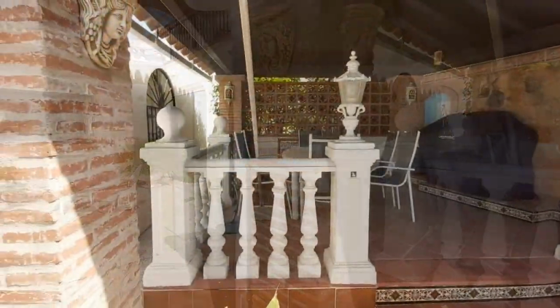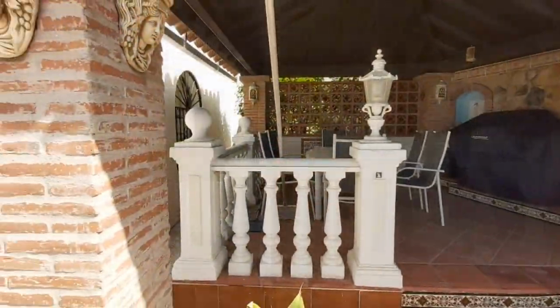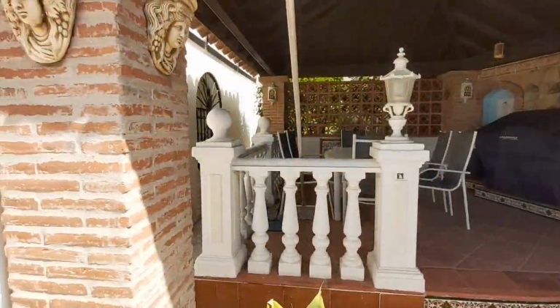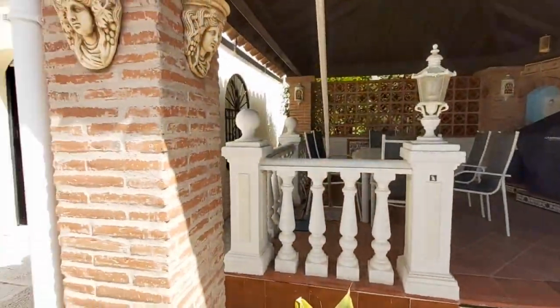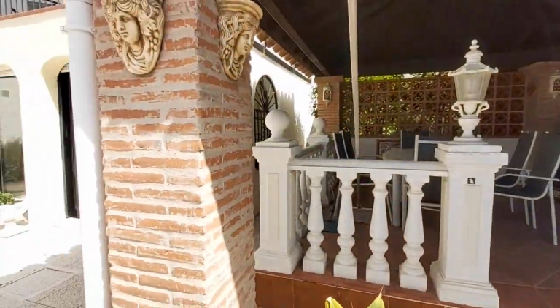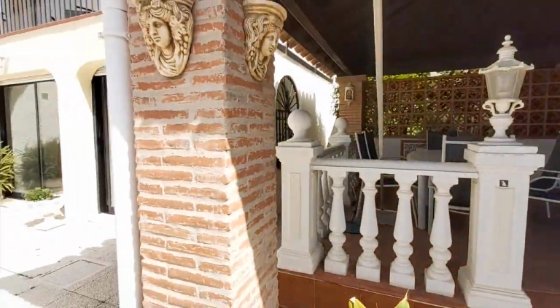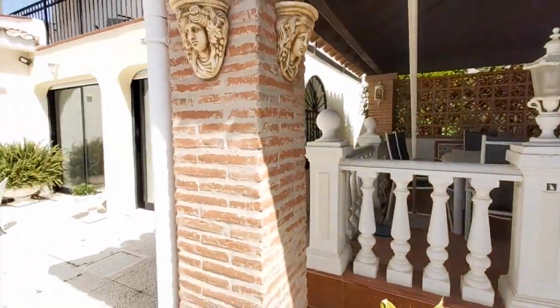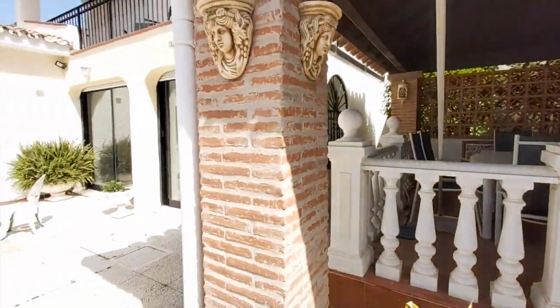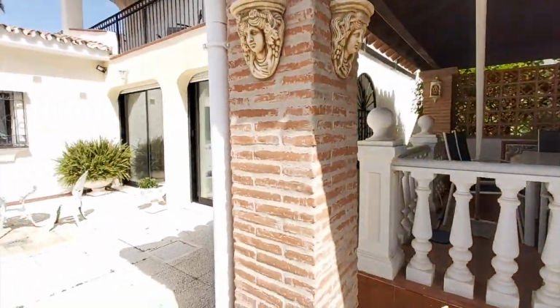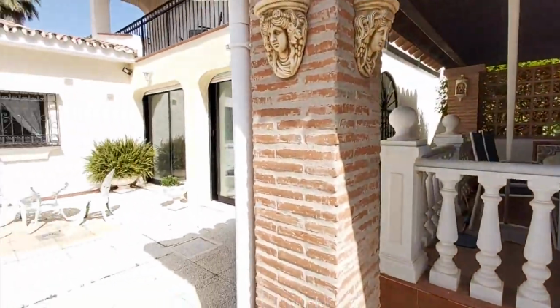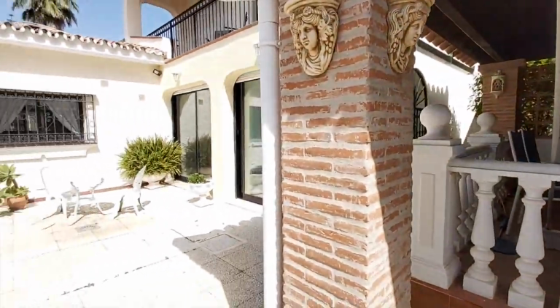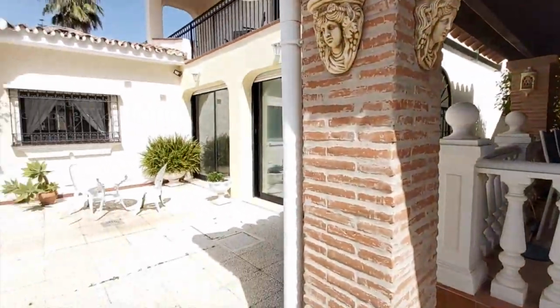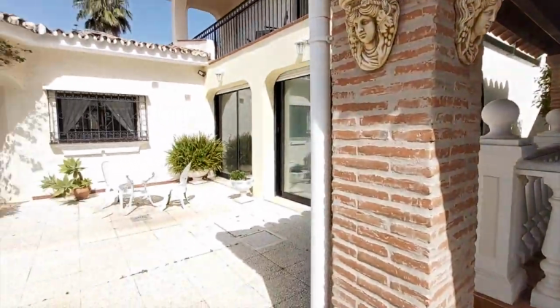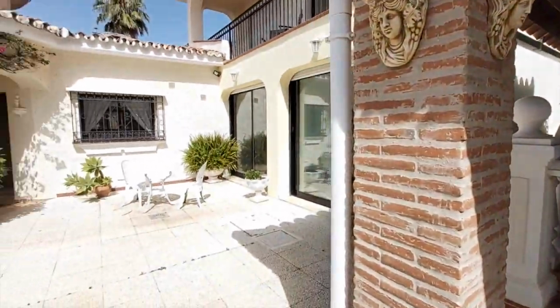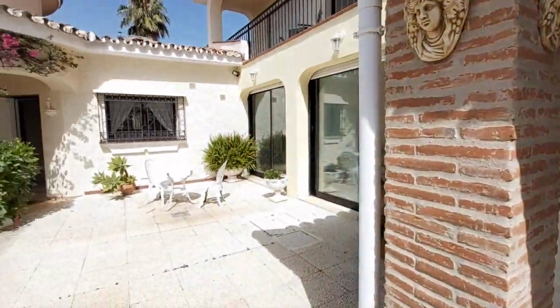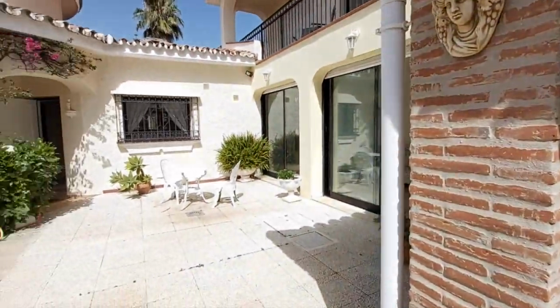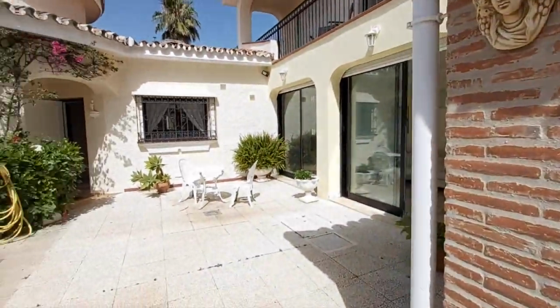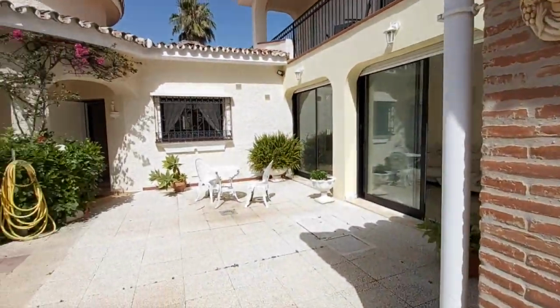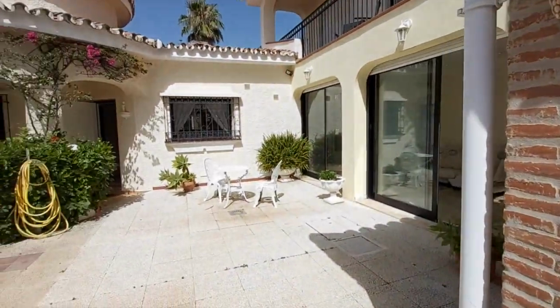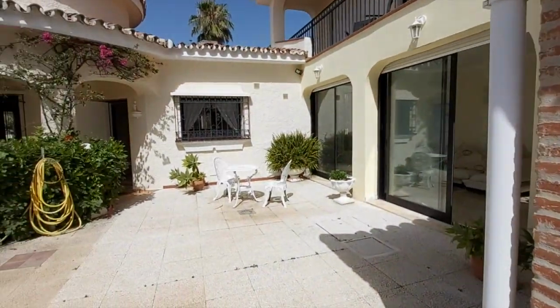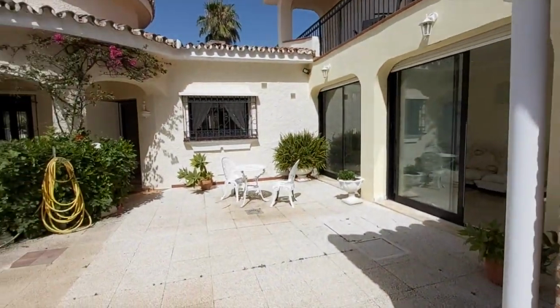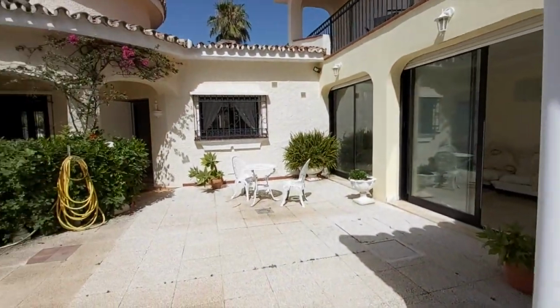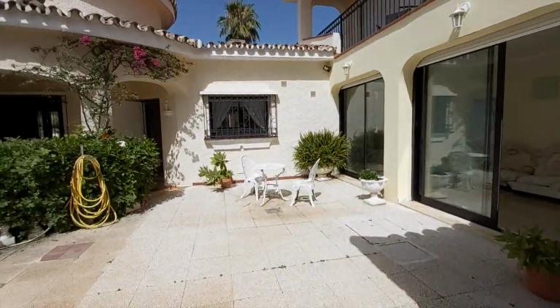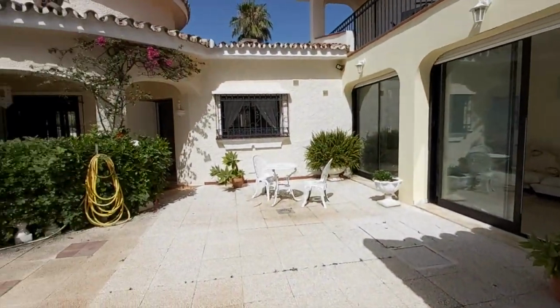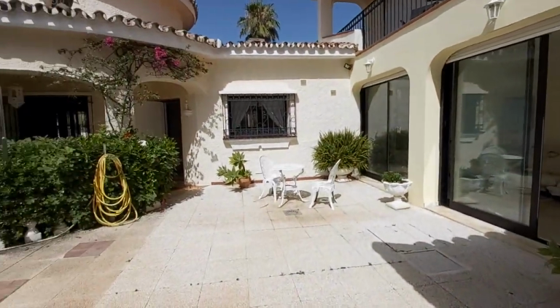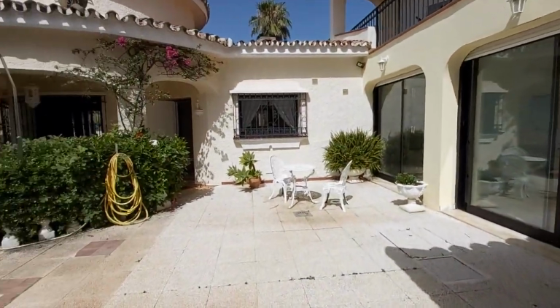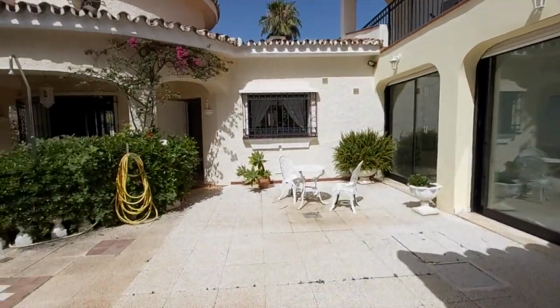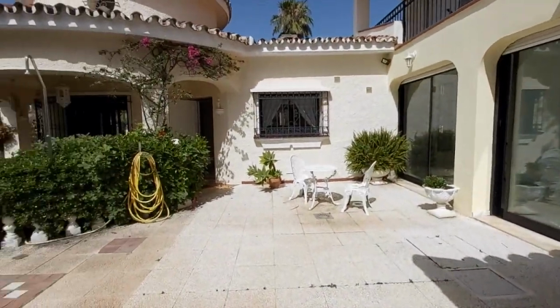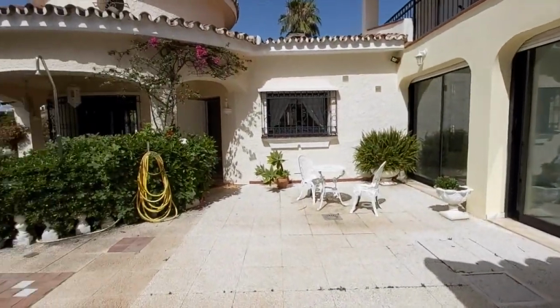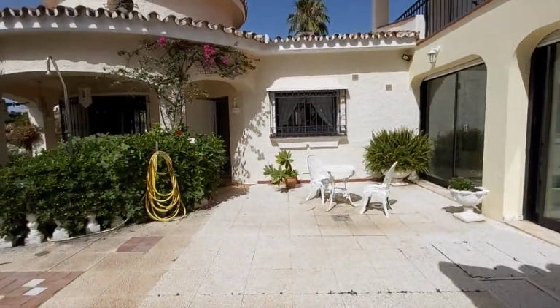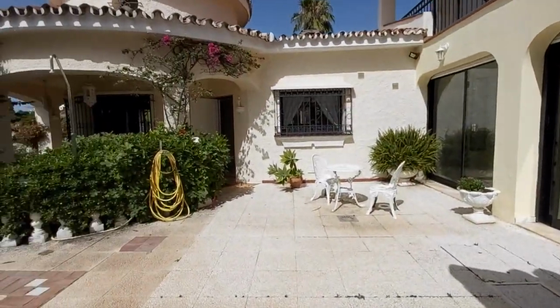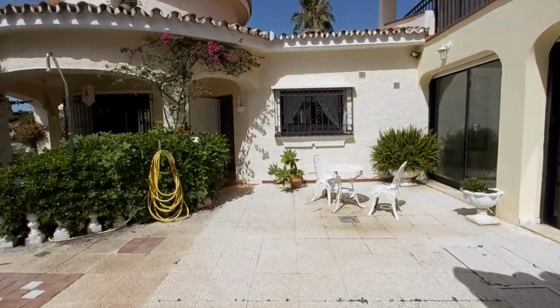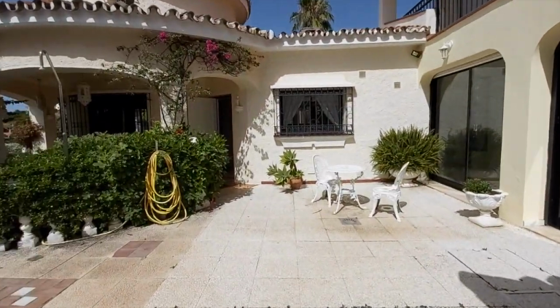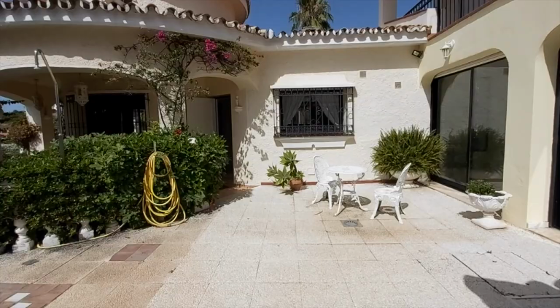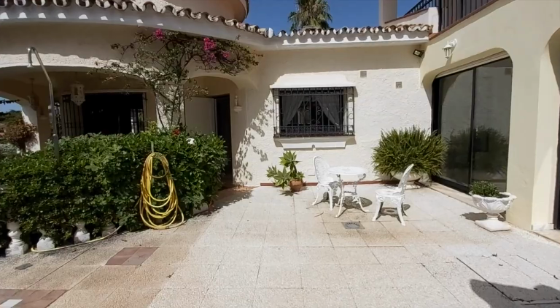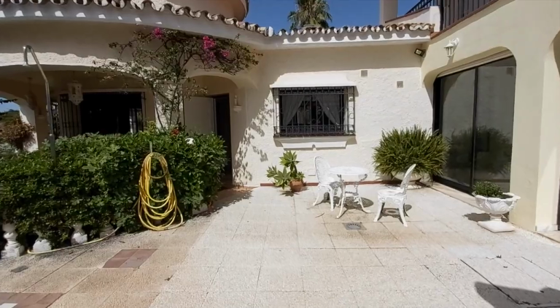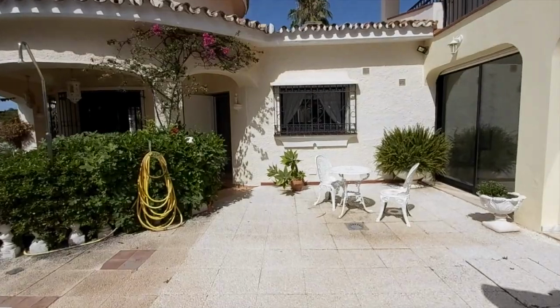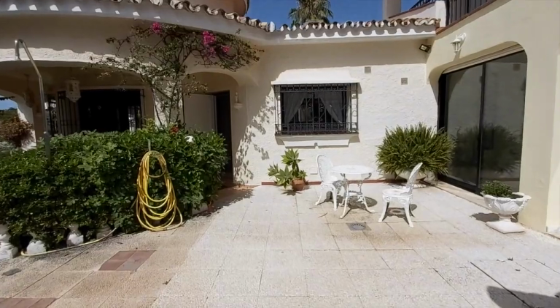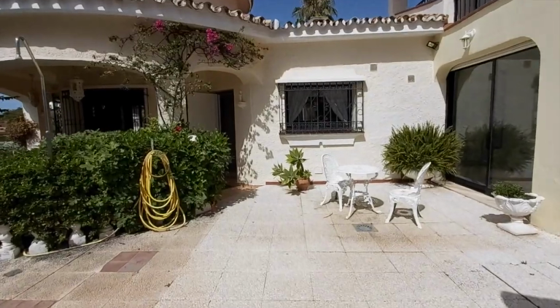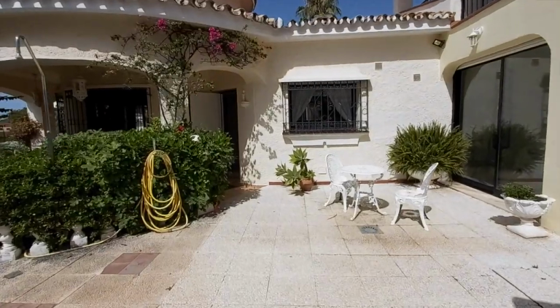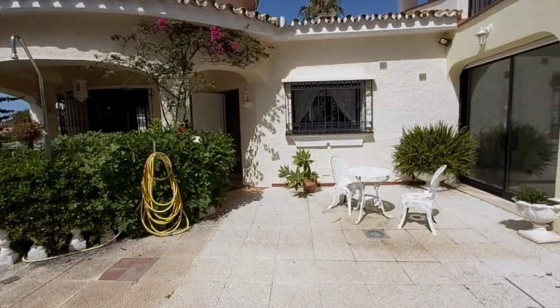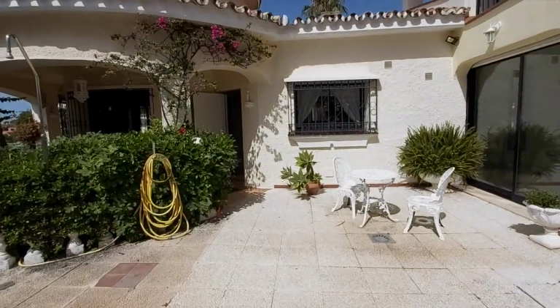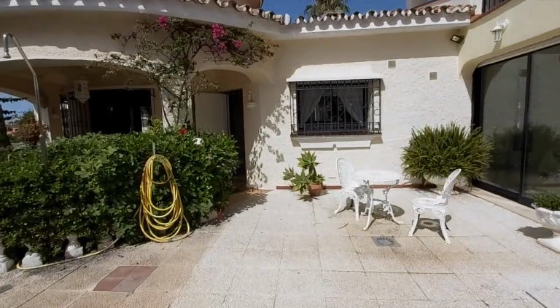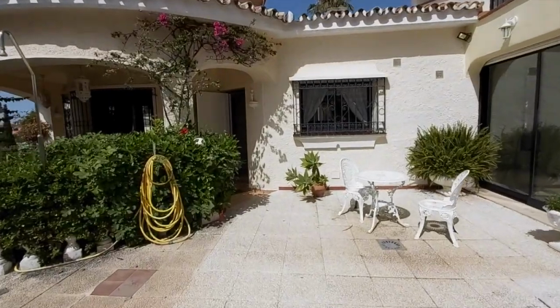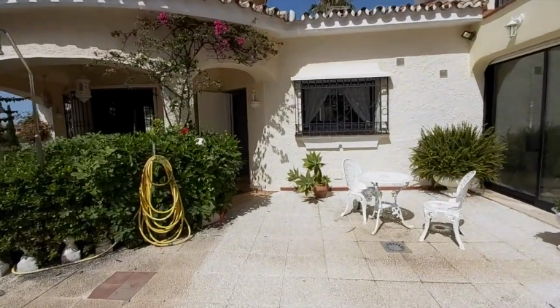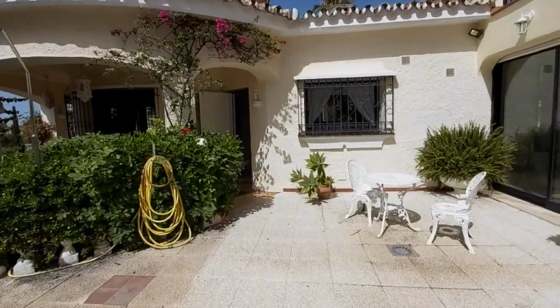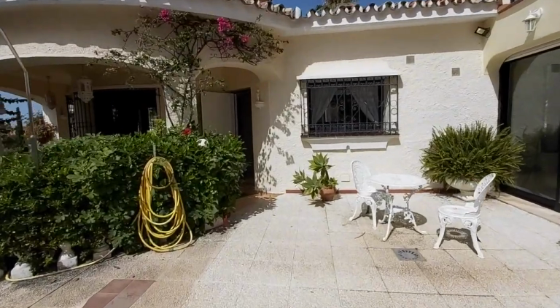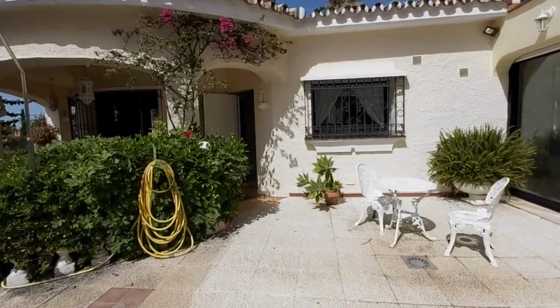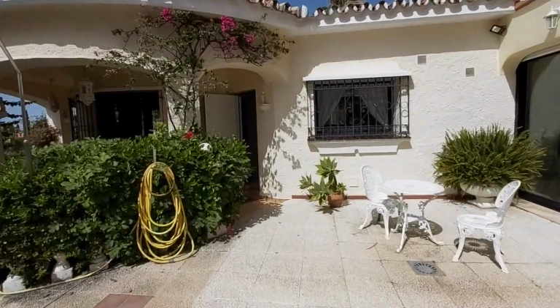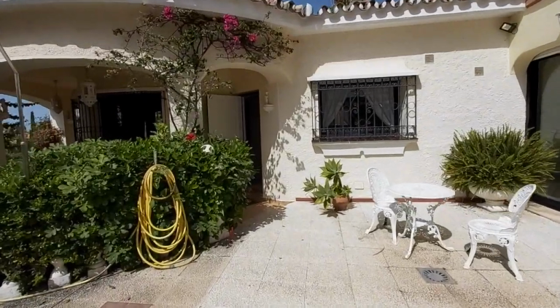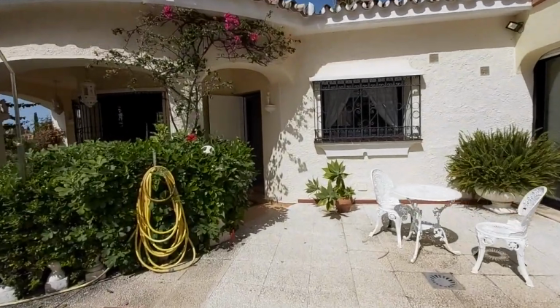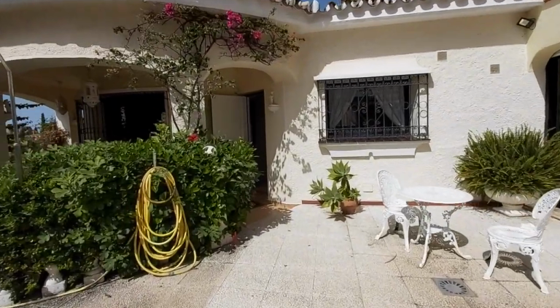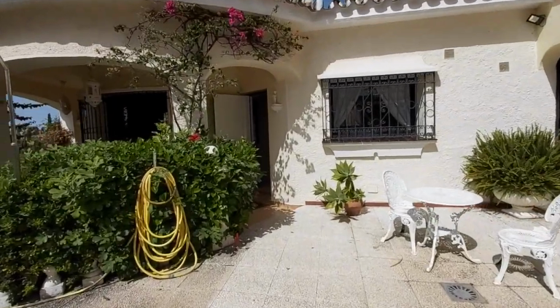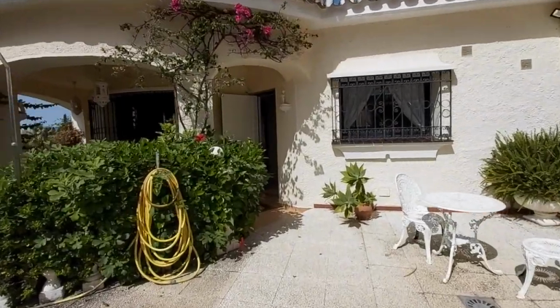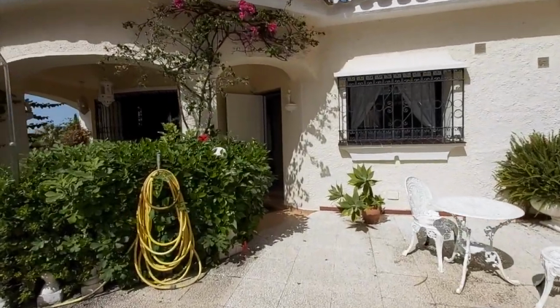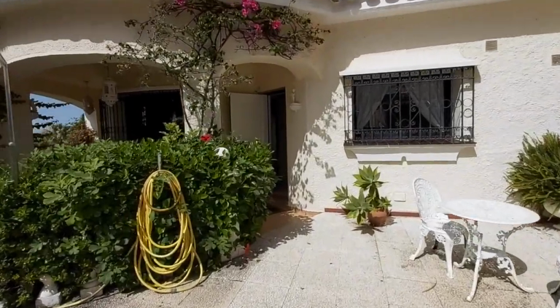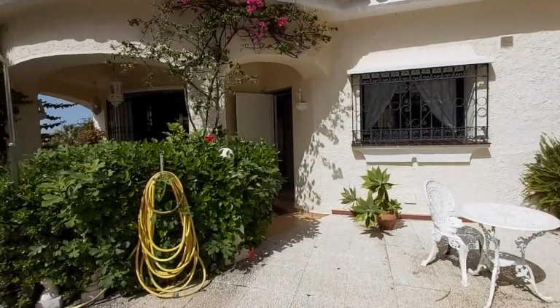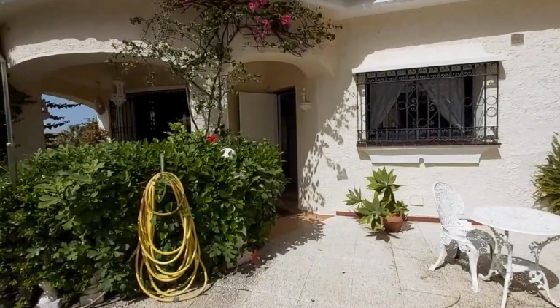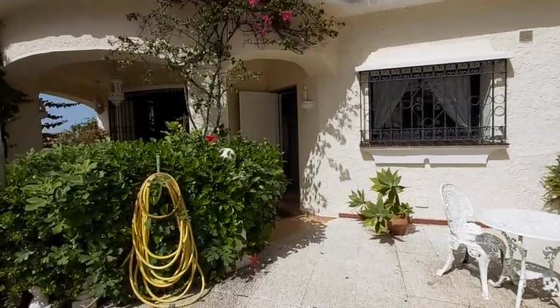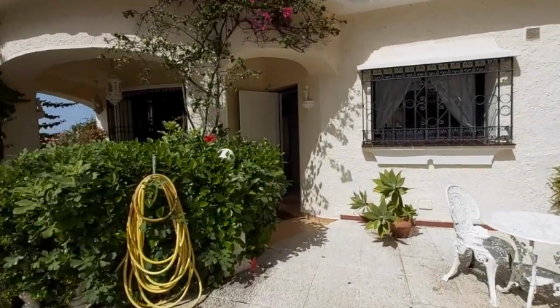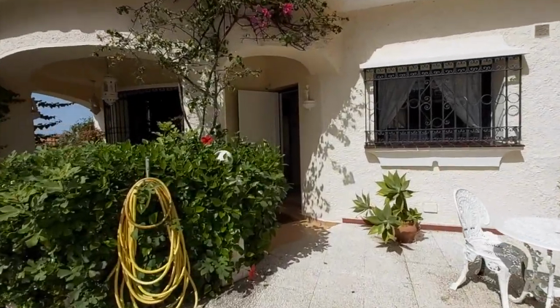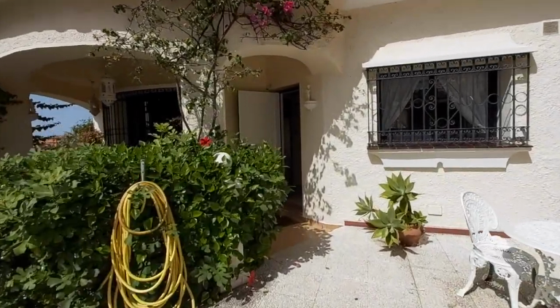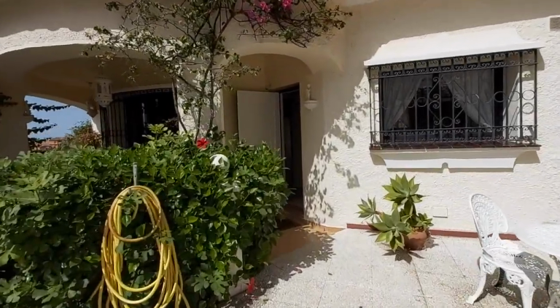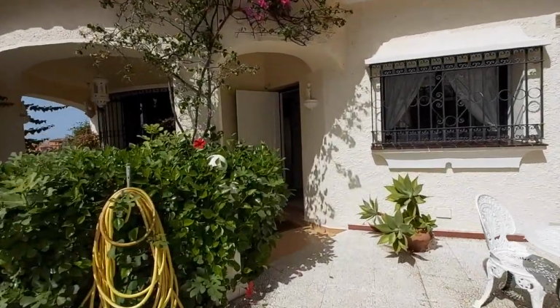I particularly like this covered barbecue and dining area for when the sun gets a bit much. This villa also has a garage outside, as well as two carports, which the current owners use for golf buggies.